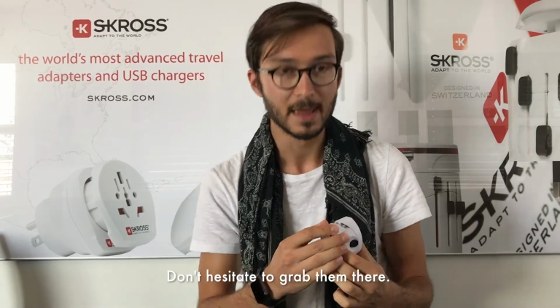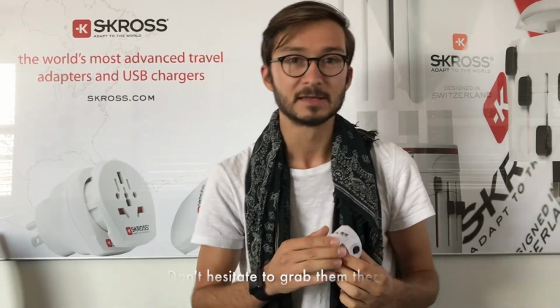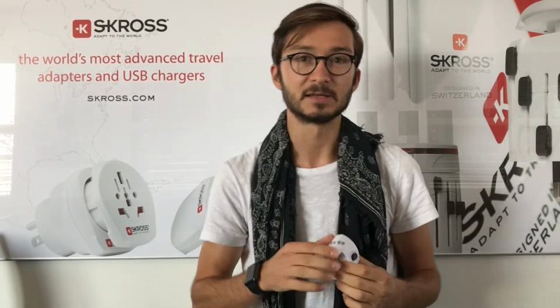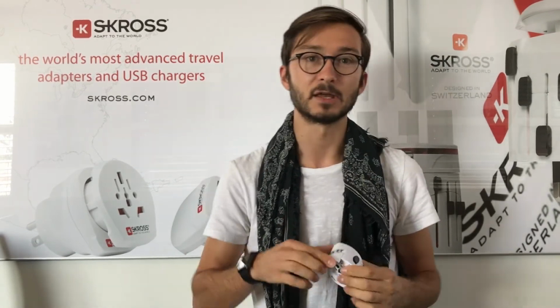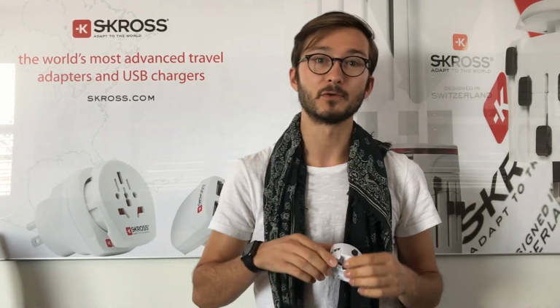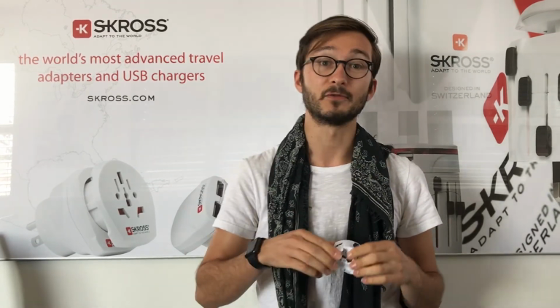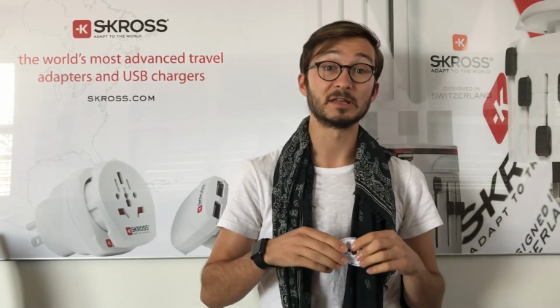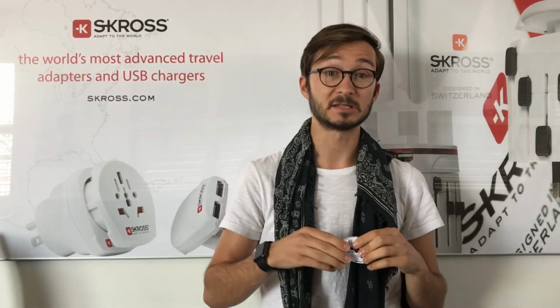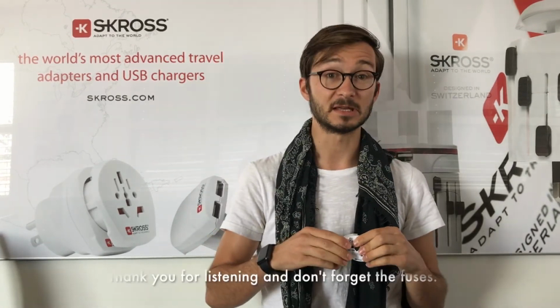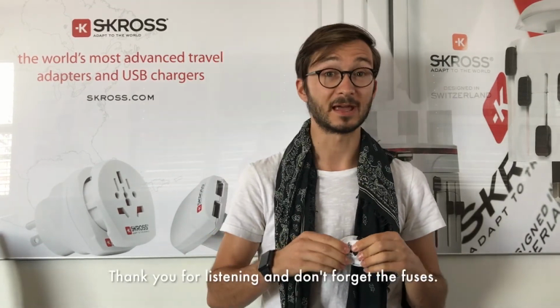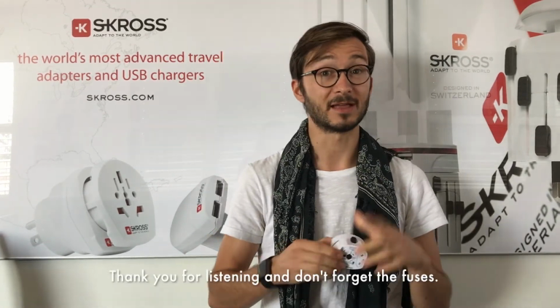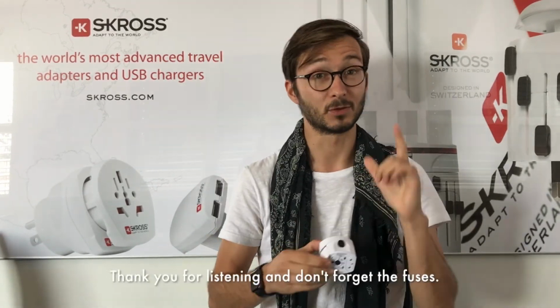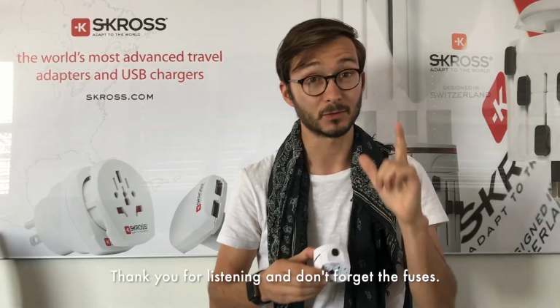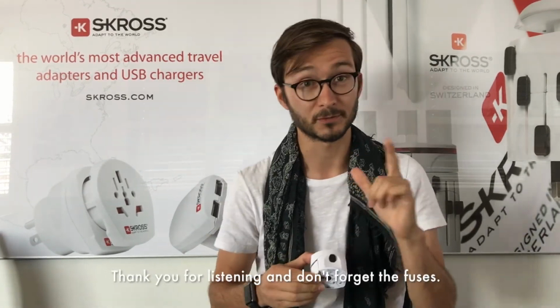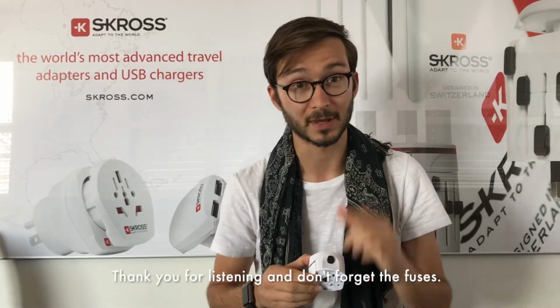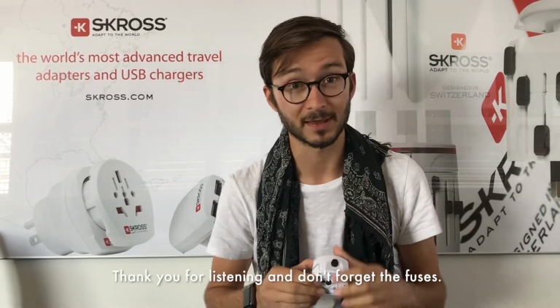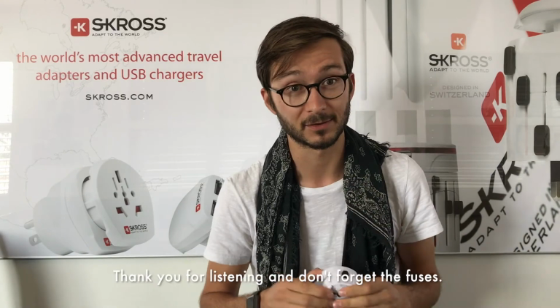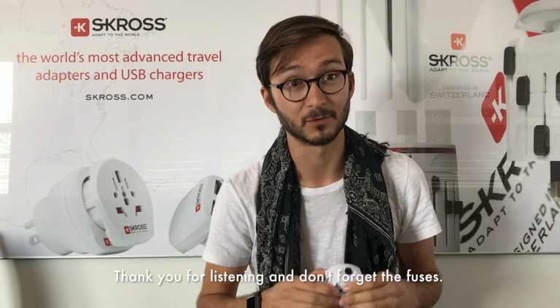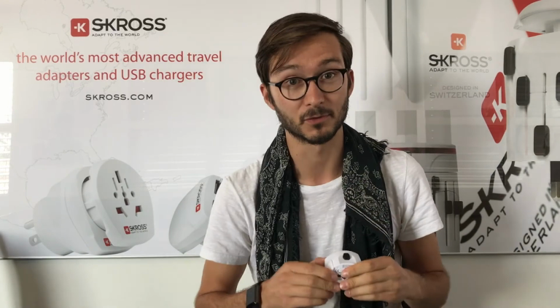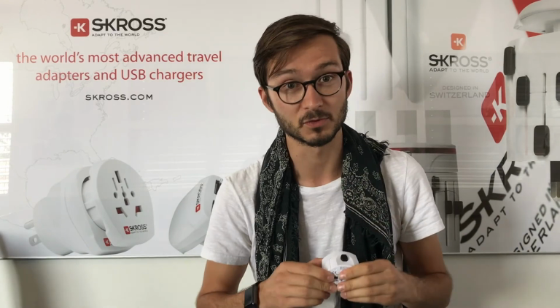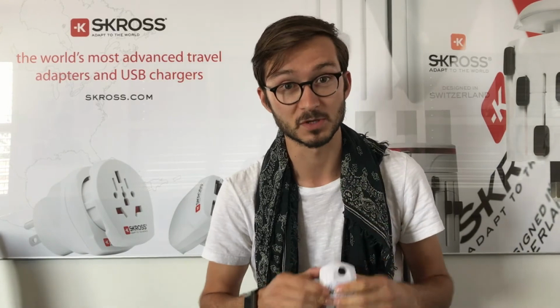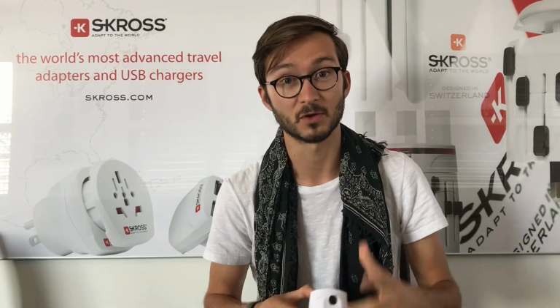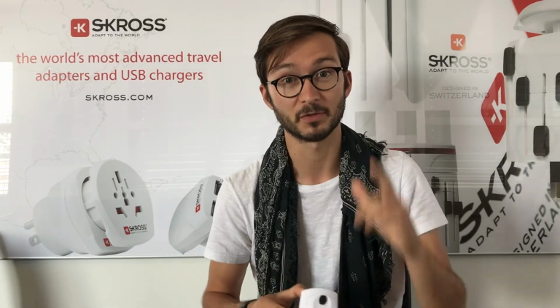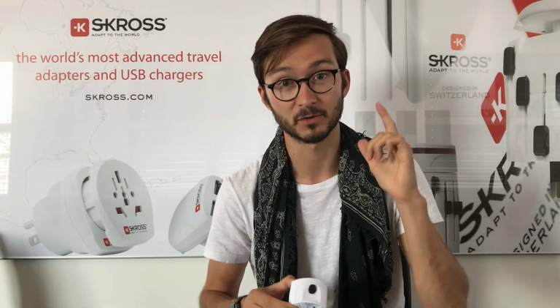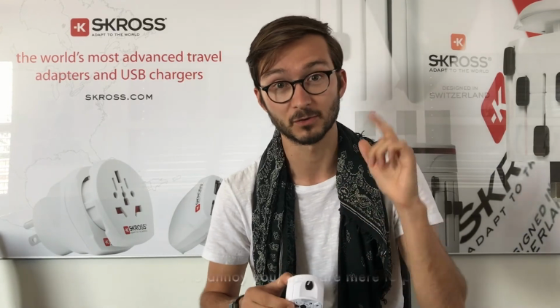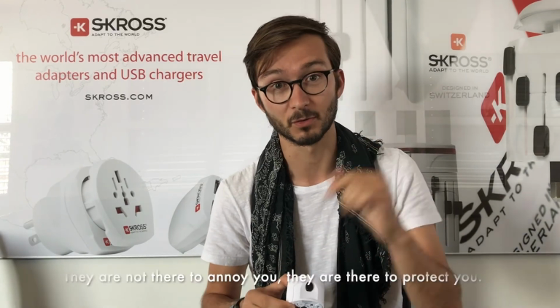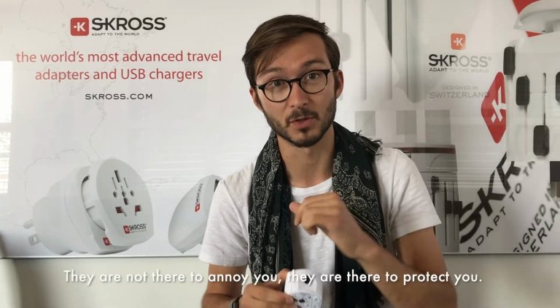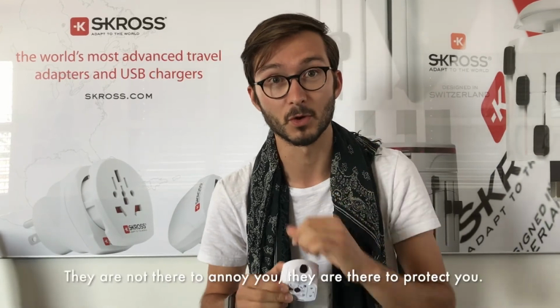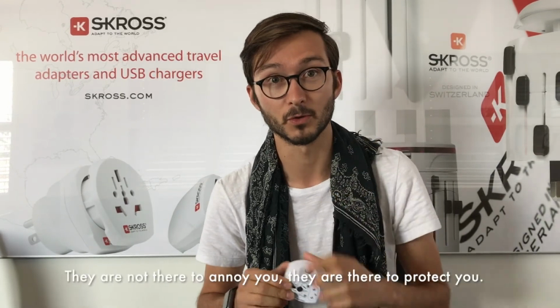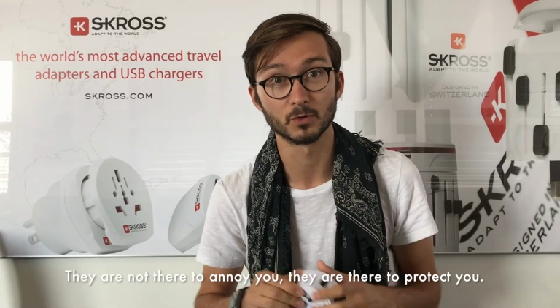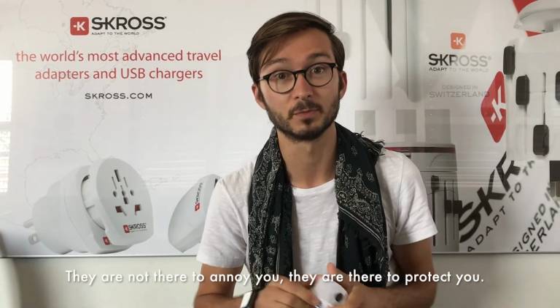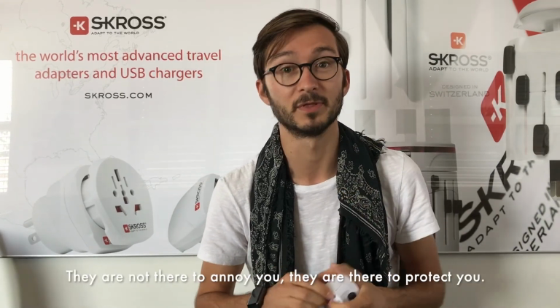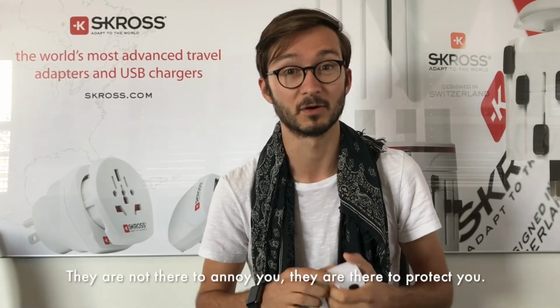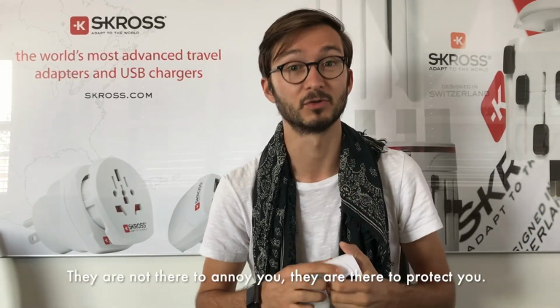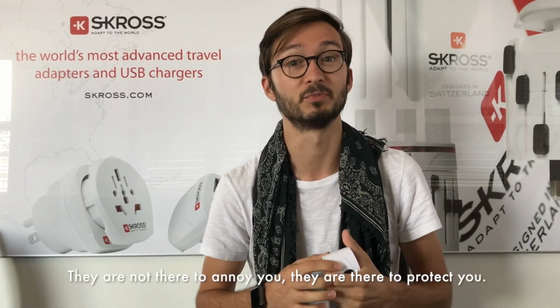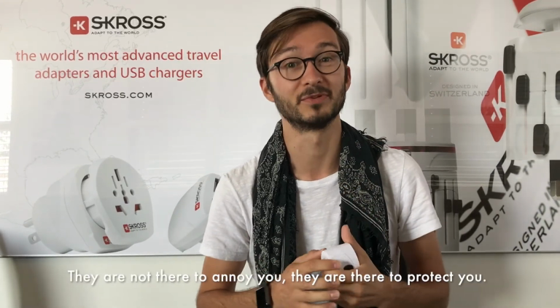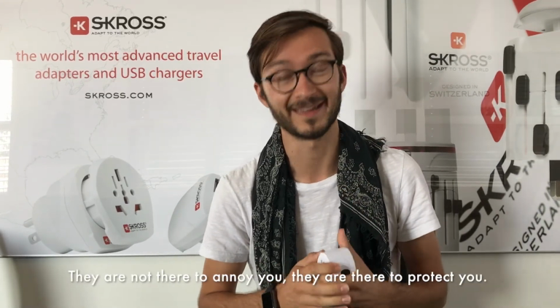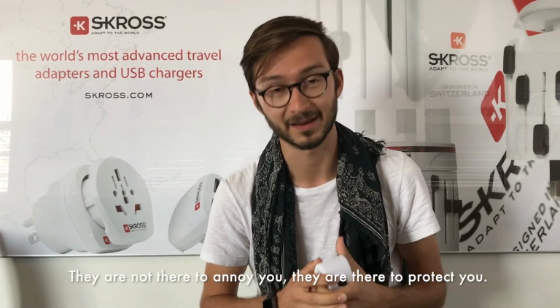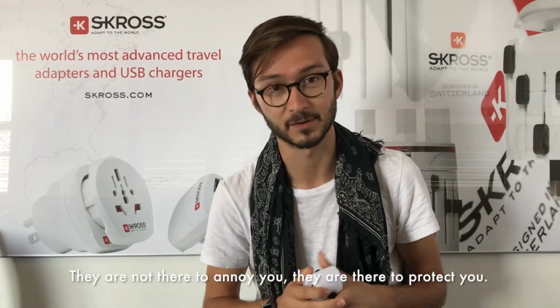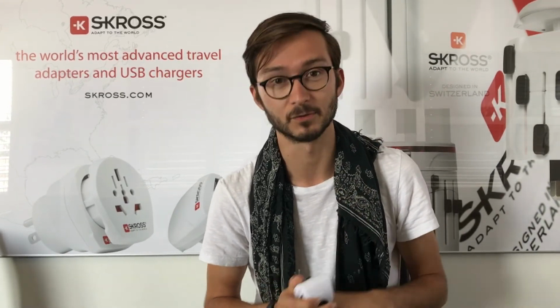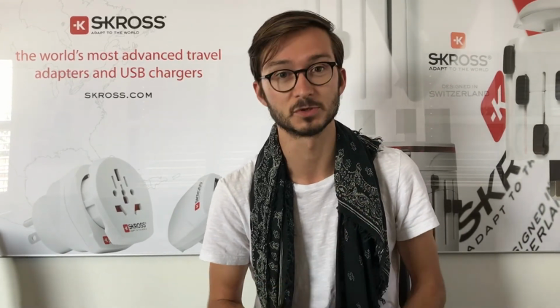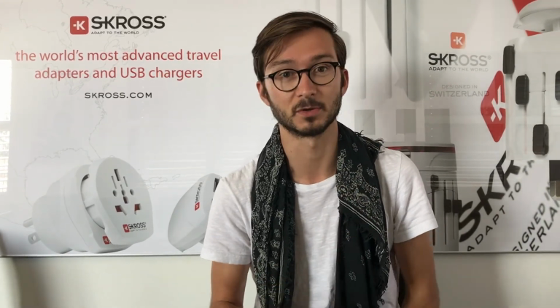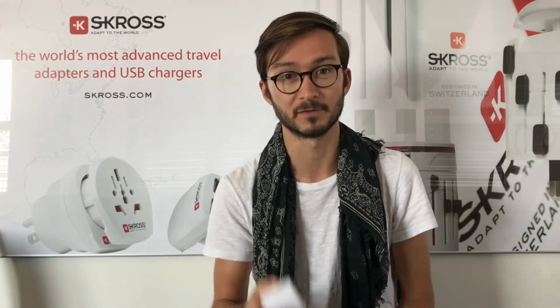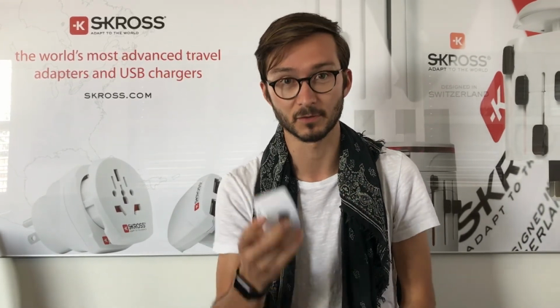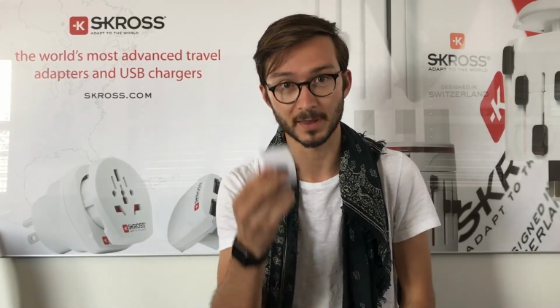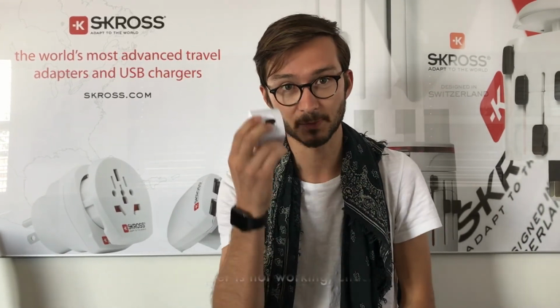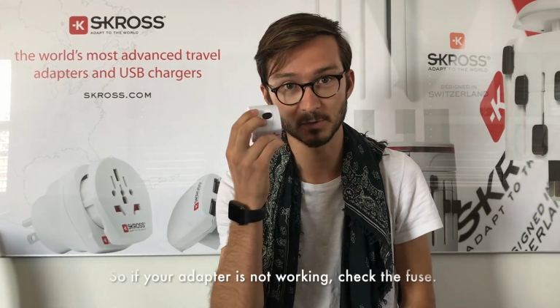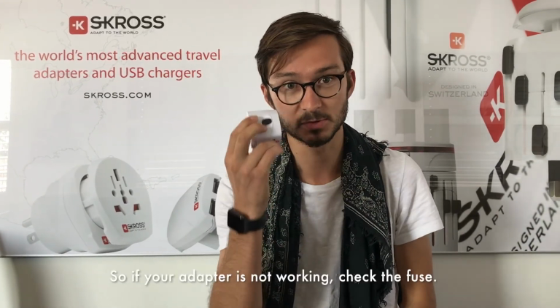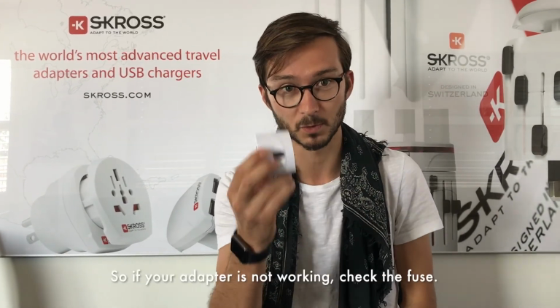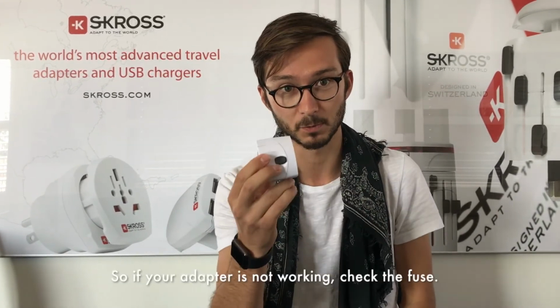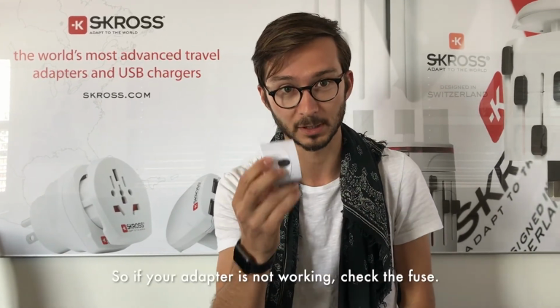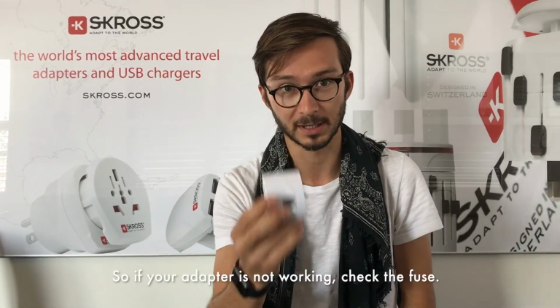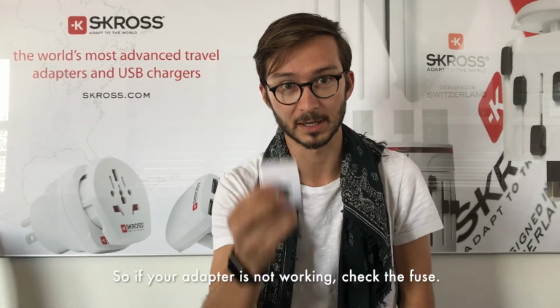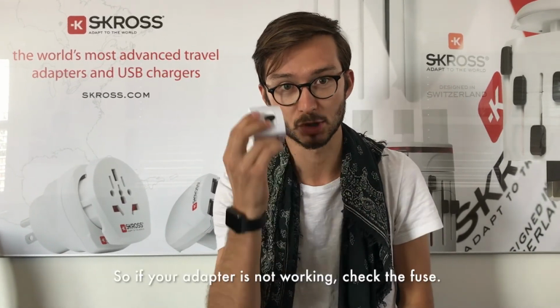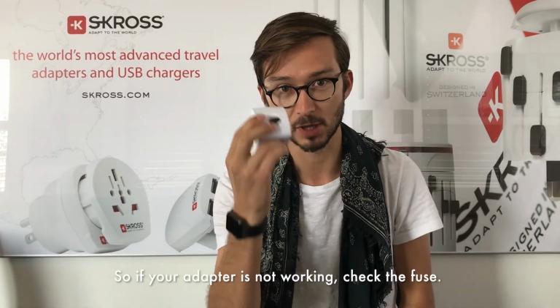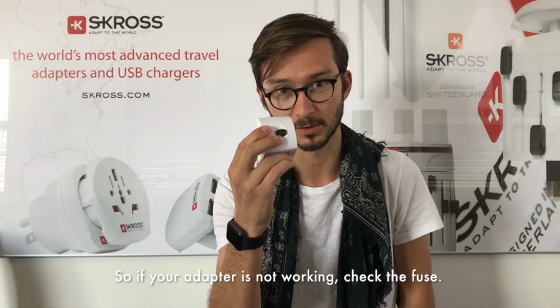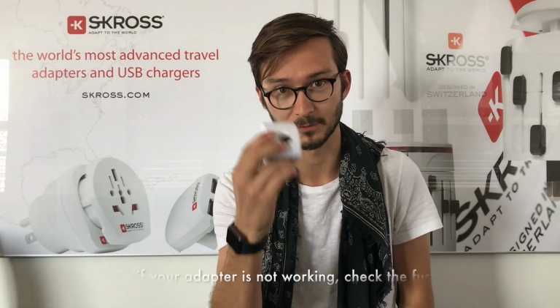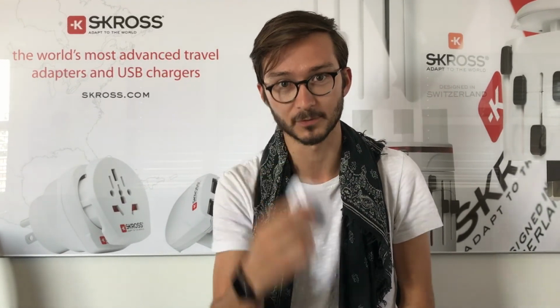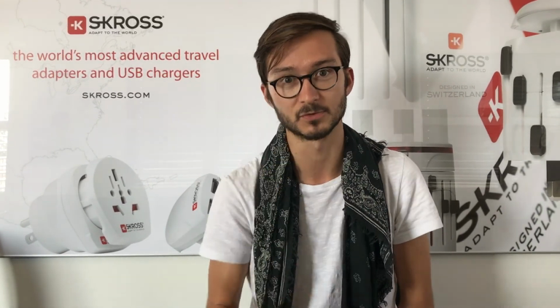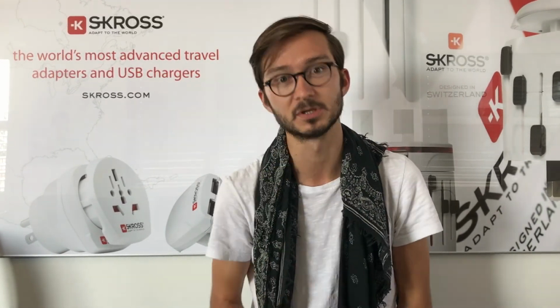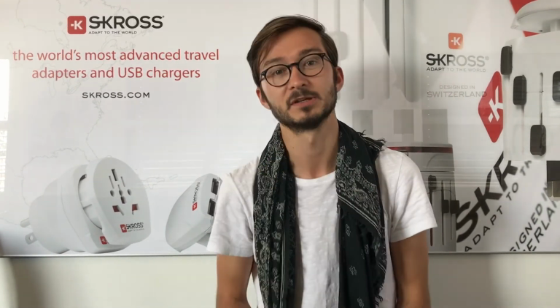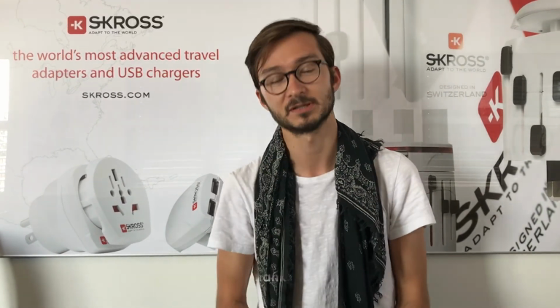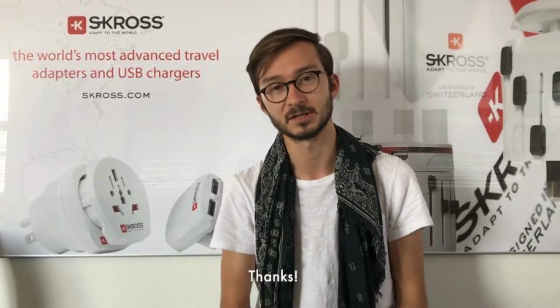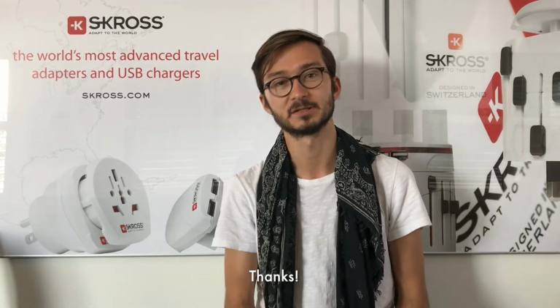Thank you for listening, and don't forget — fuses are not there to annoy you, but to protect you. So if your adapter is not working, check the fuse. Thanks!